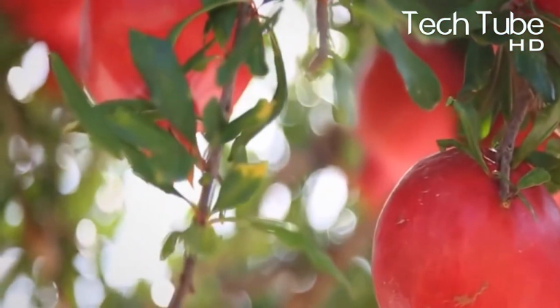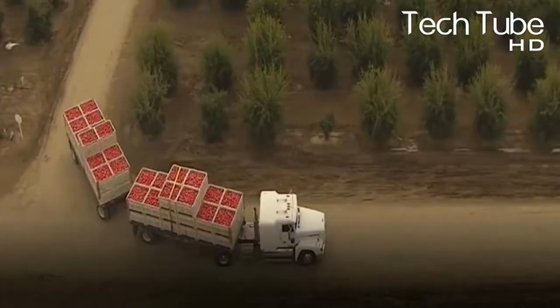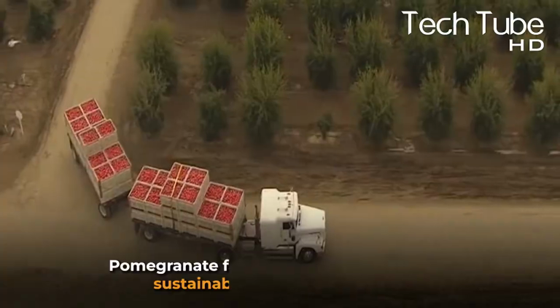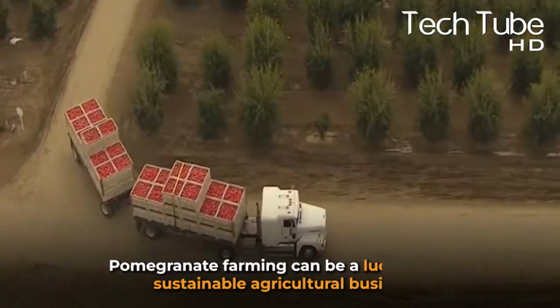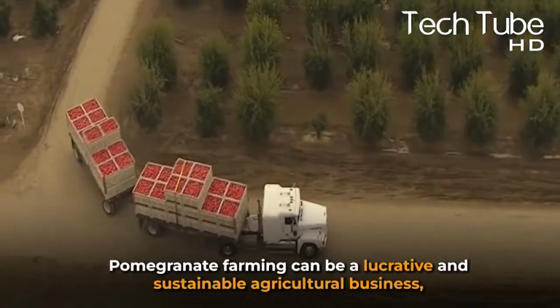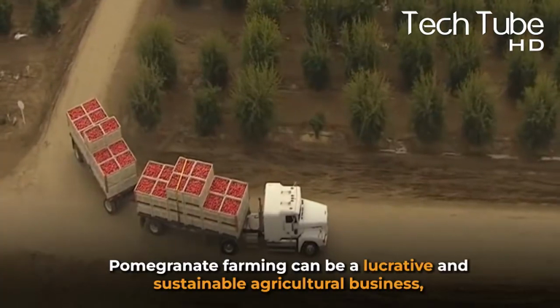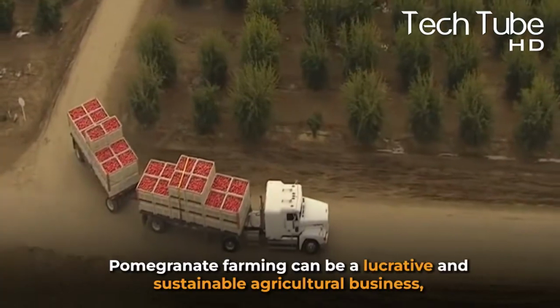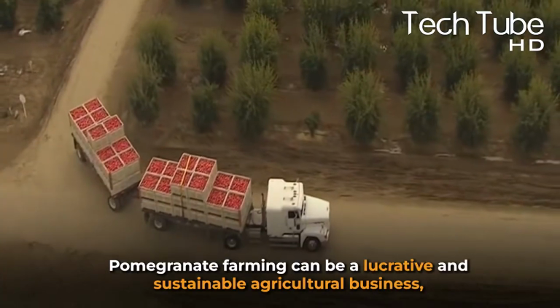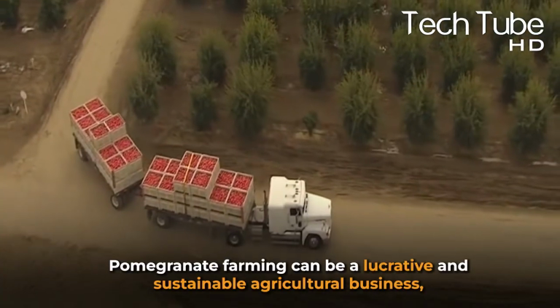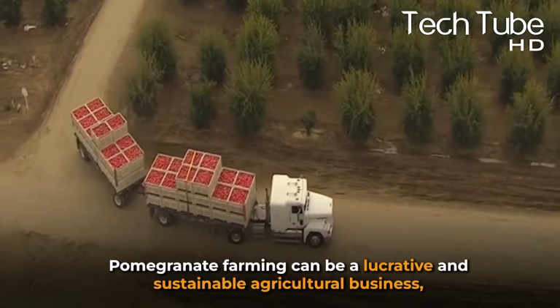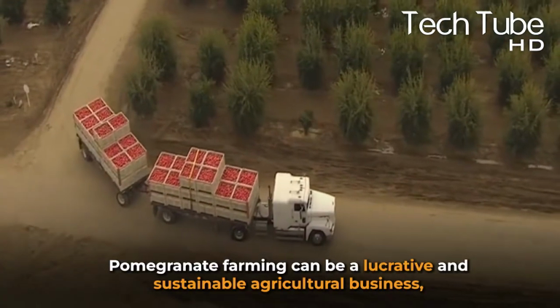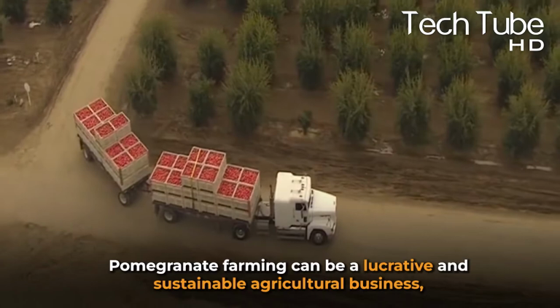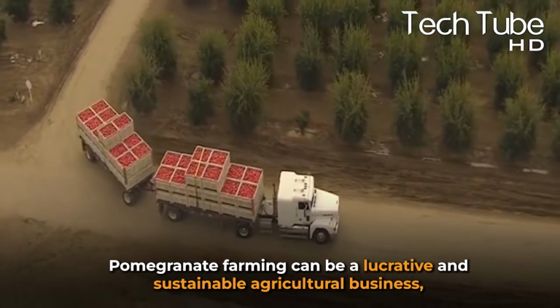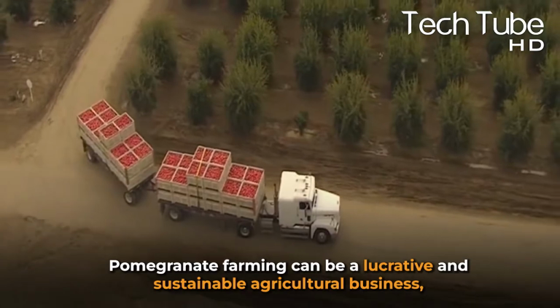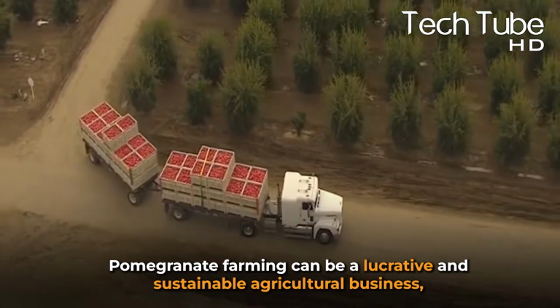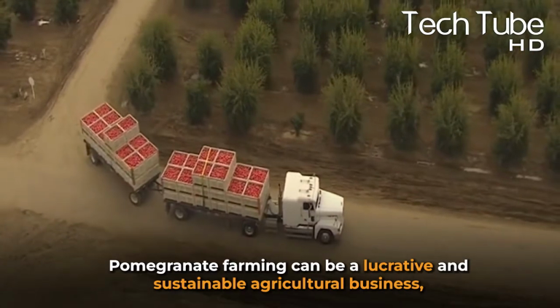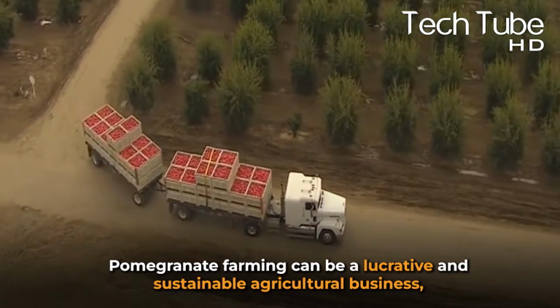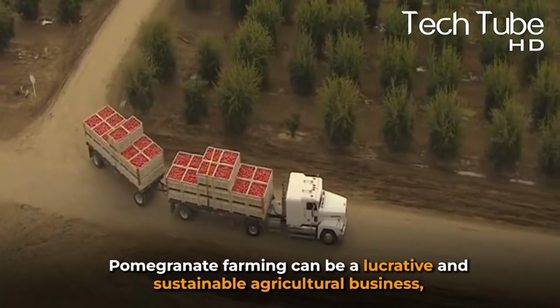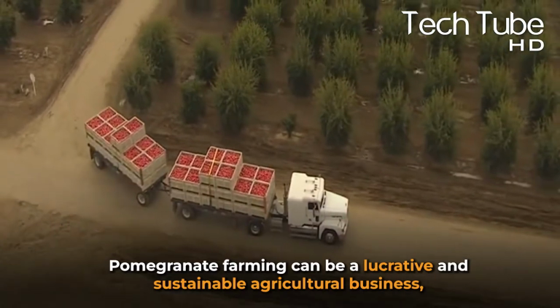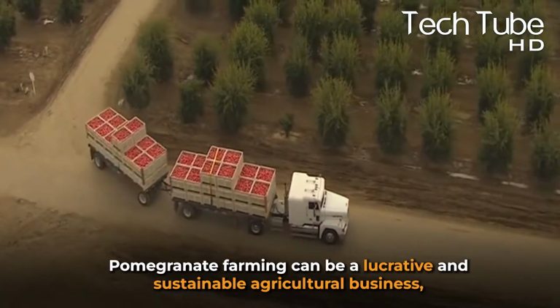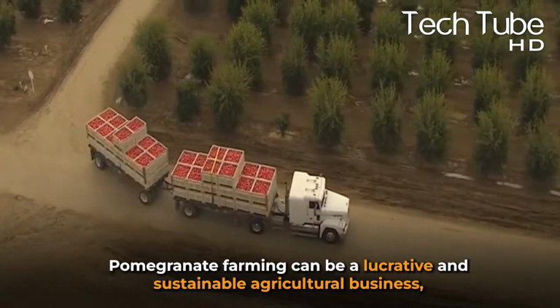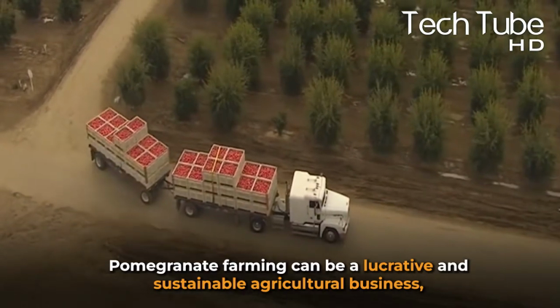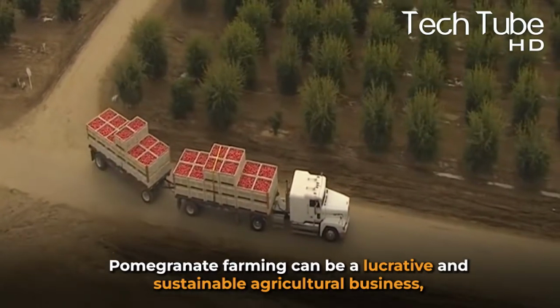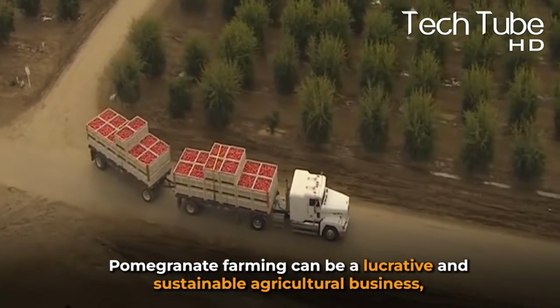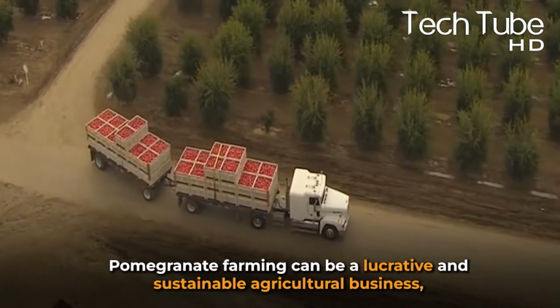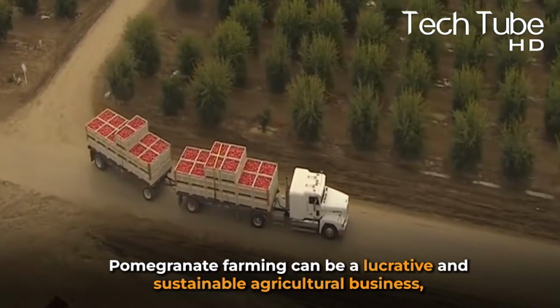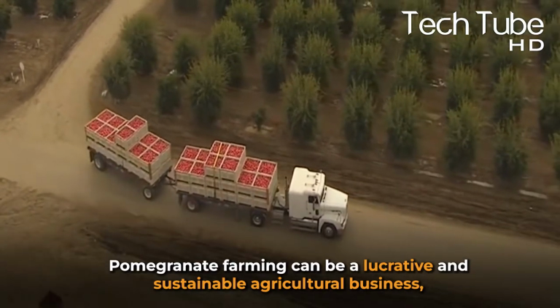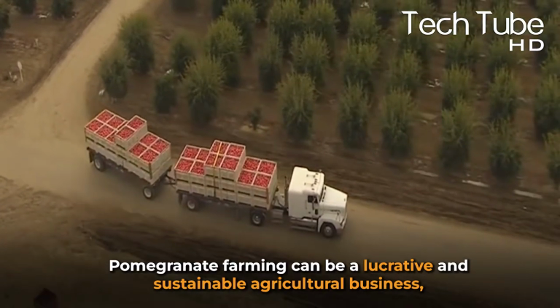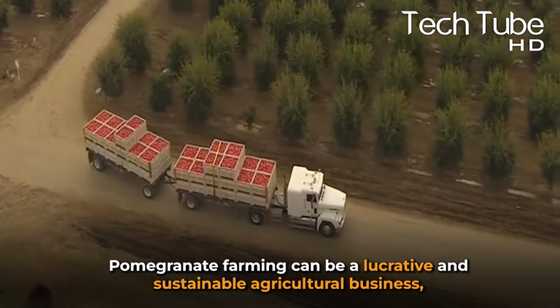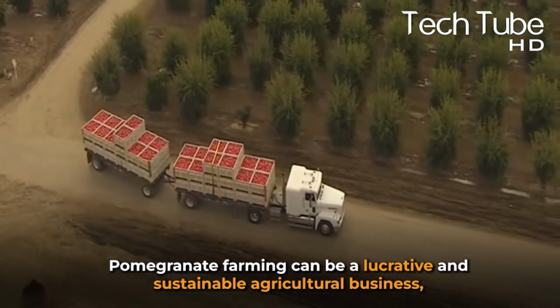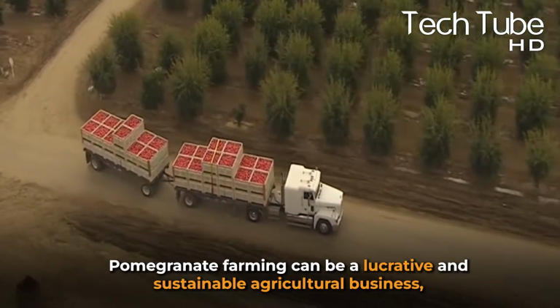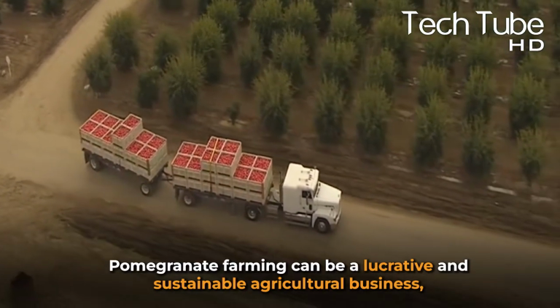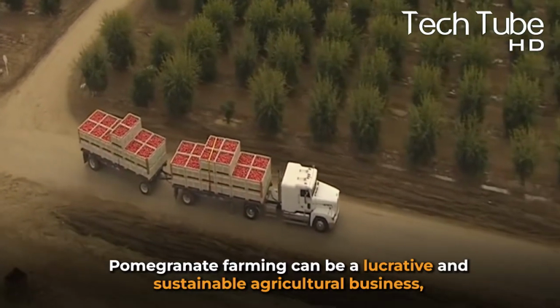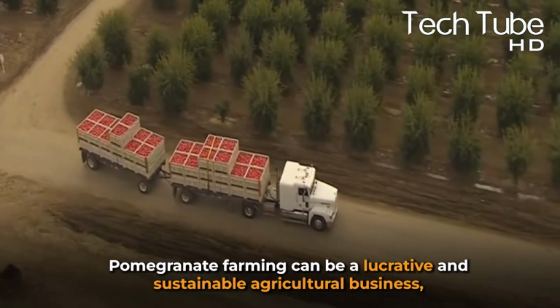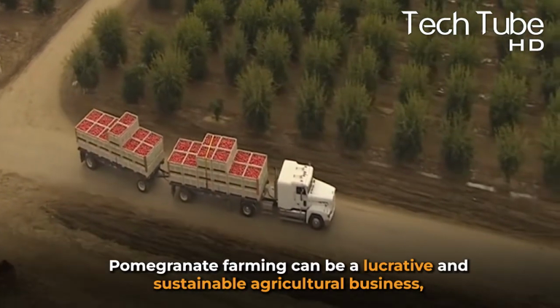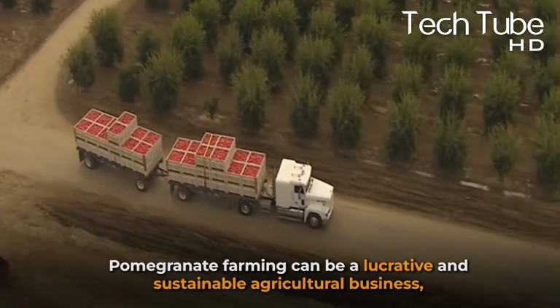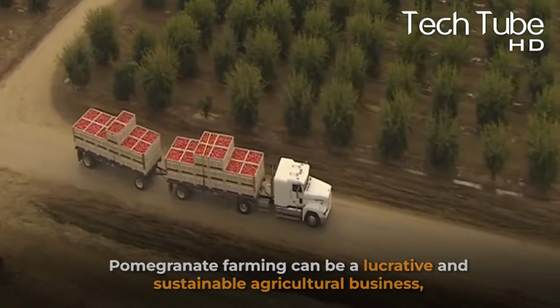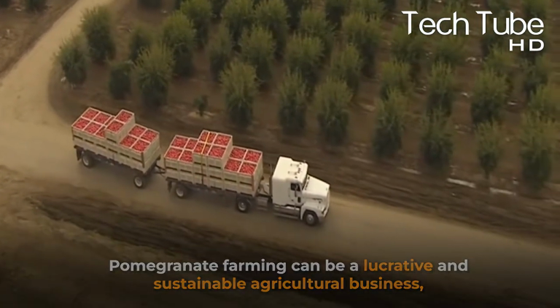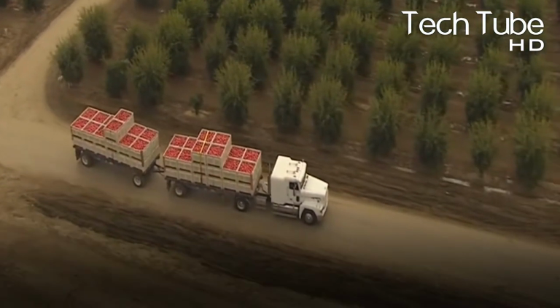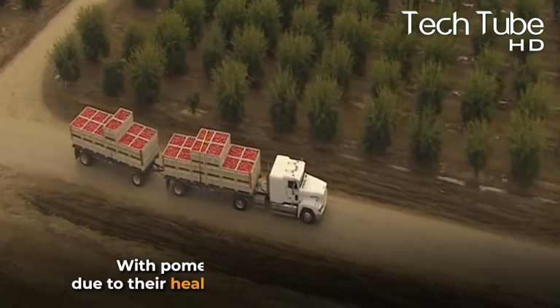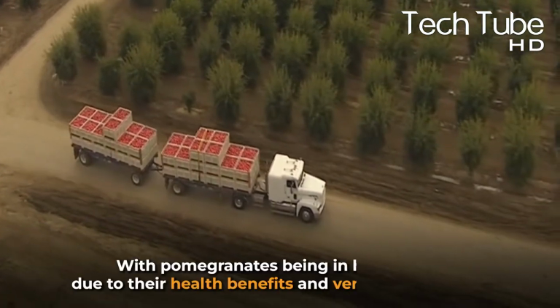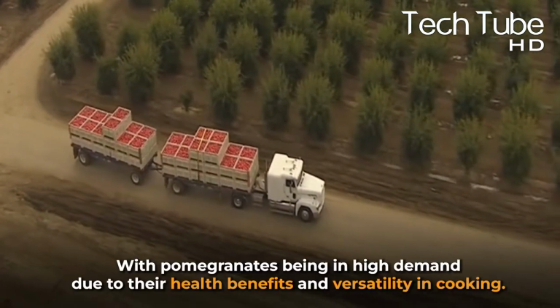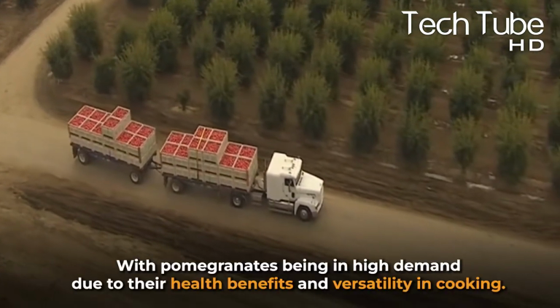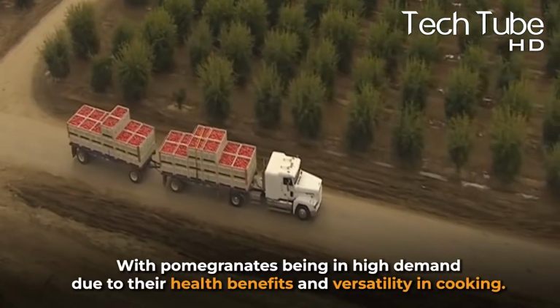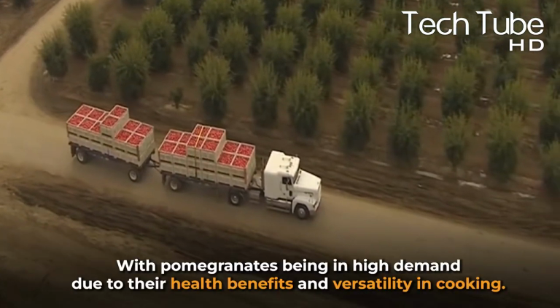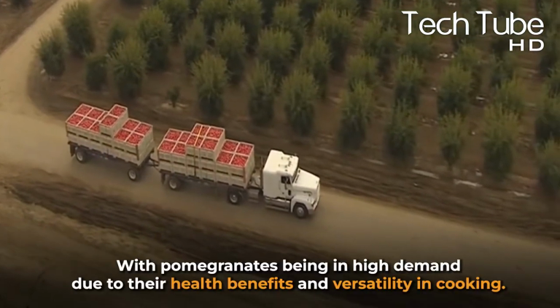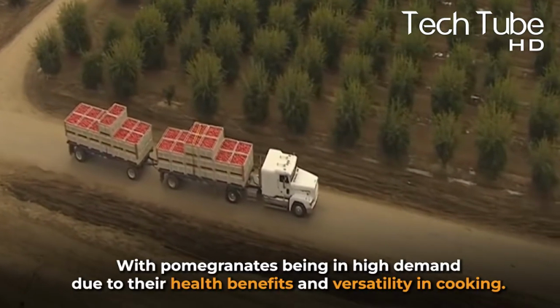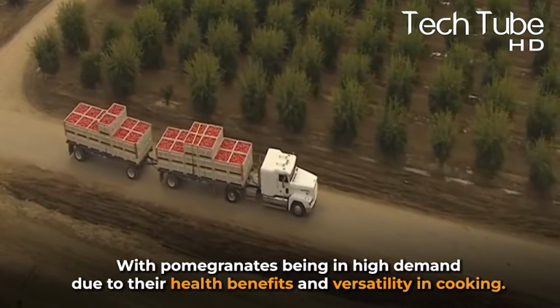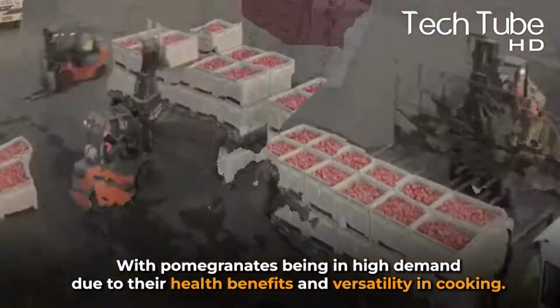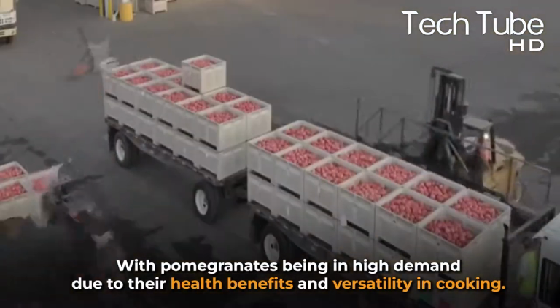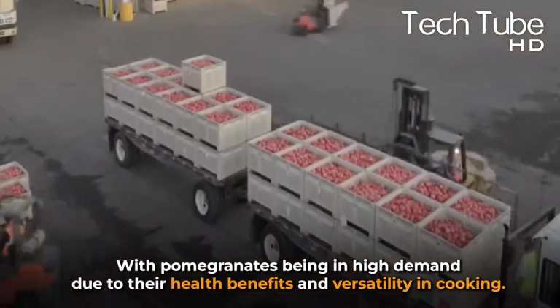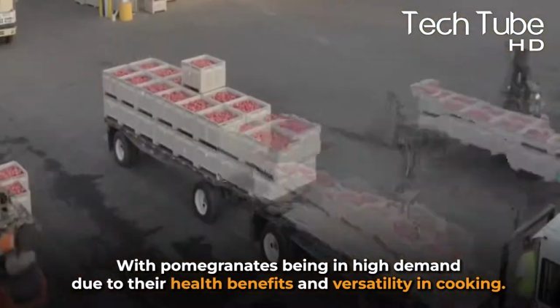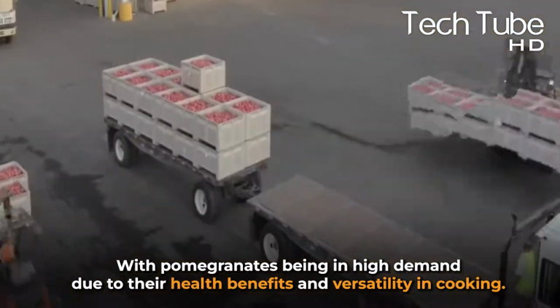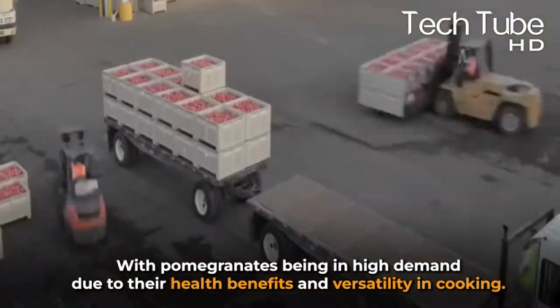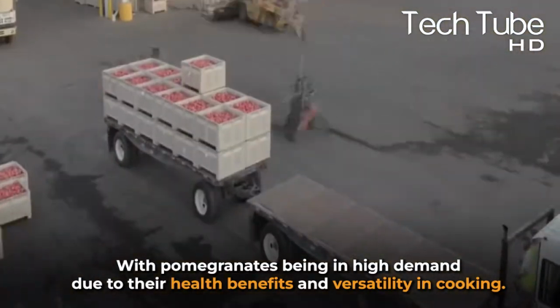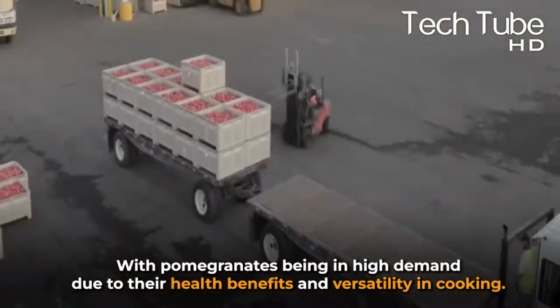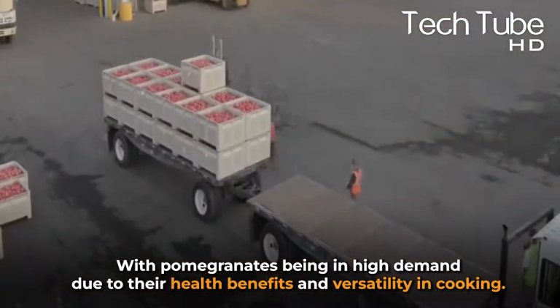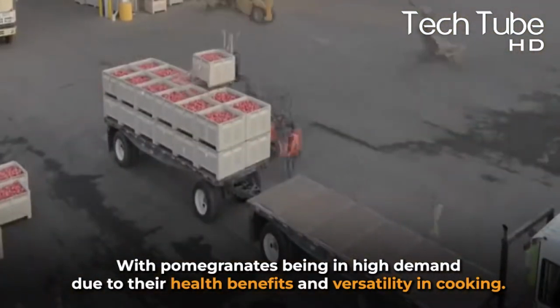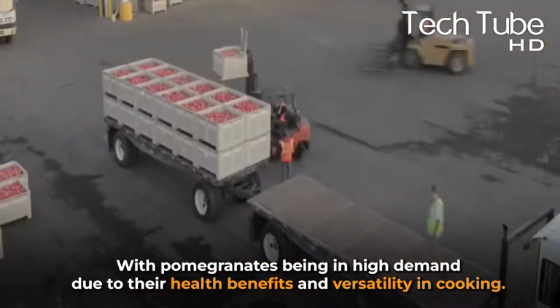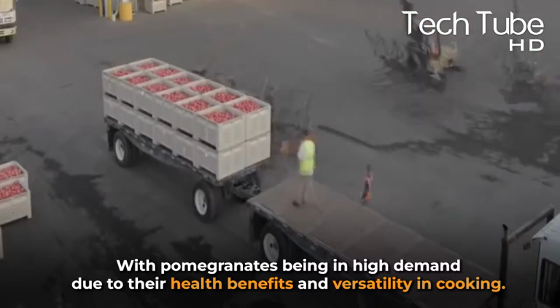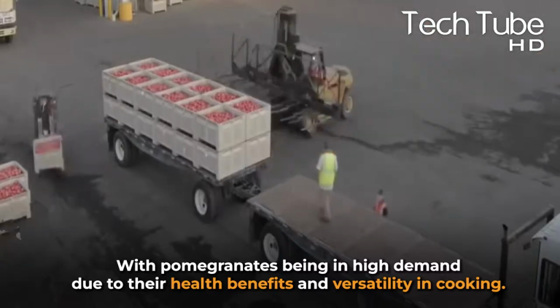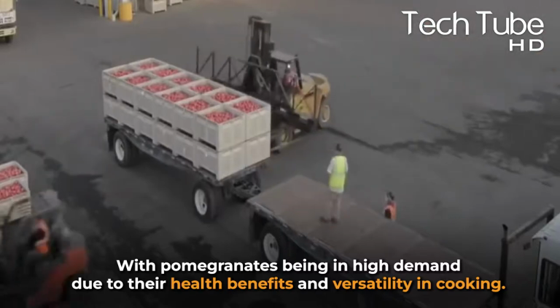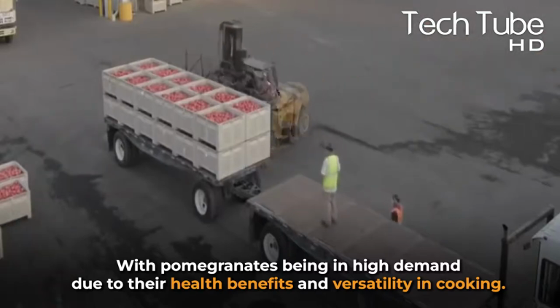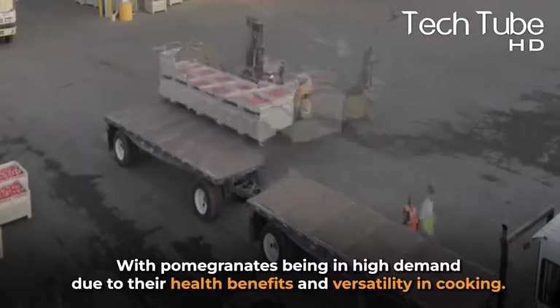Pomegranate farming can be a lucrative and sustainable agricultural business, with pomegranates being in high demand due to their health benefits.